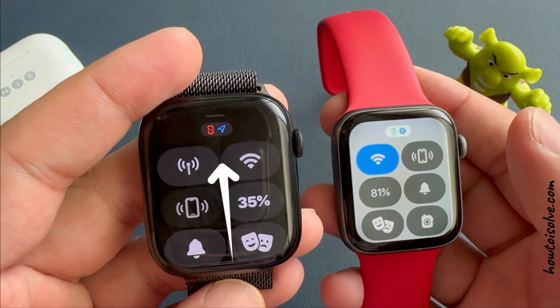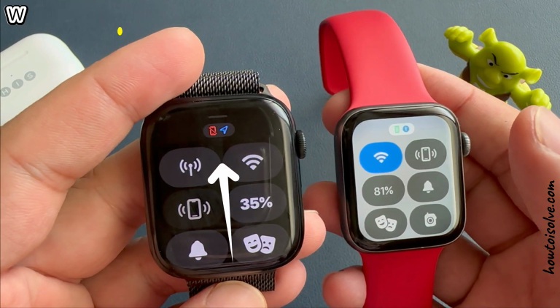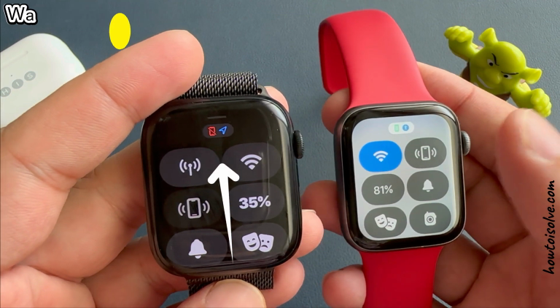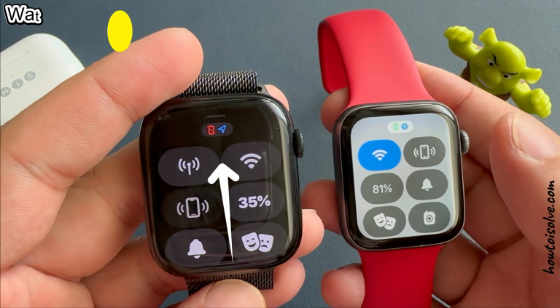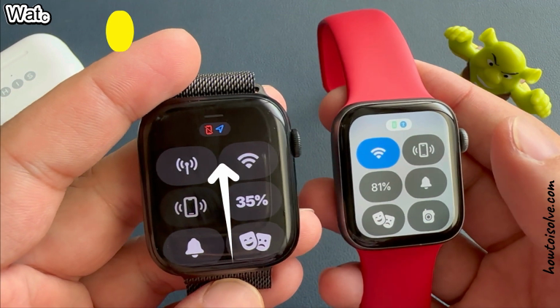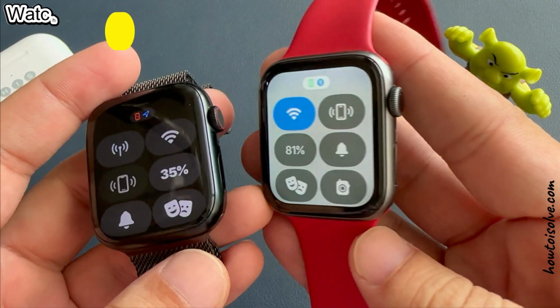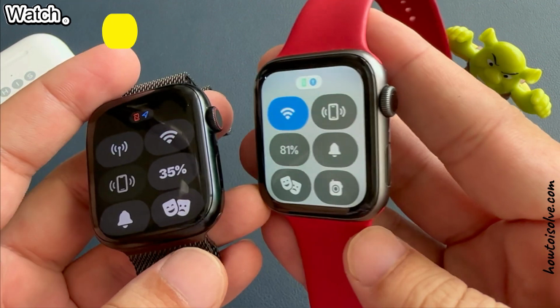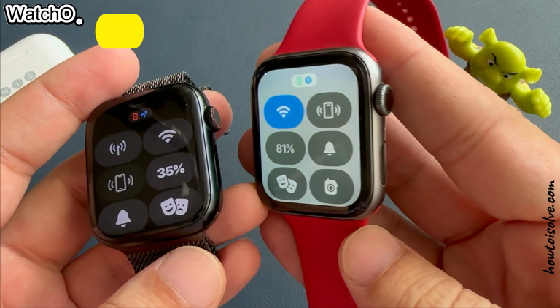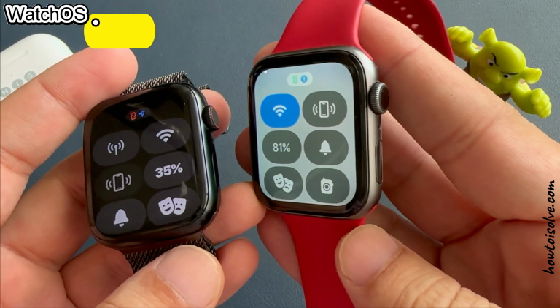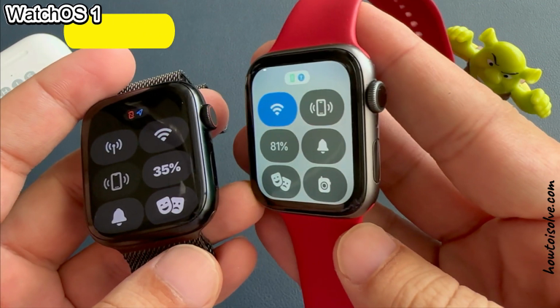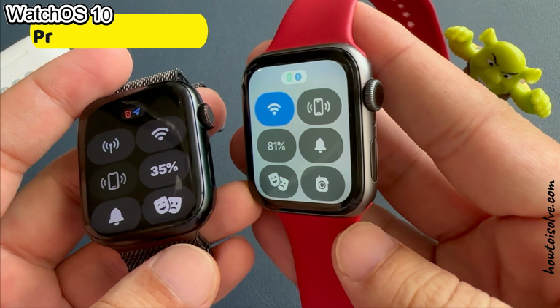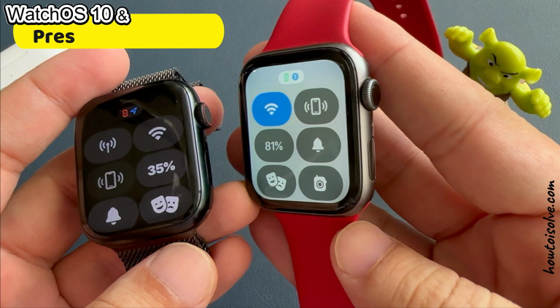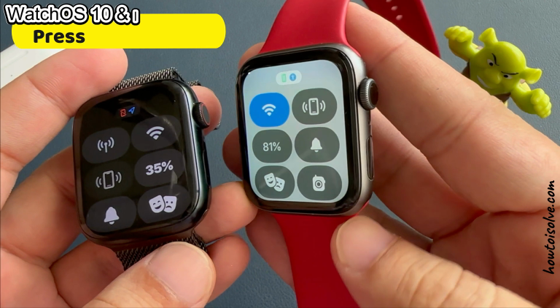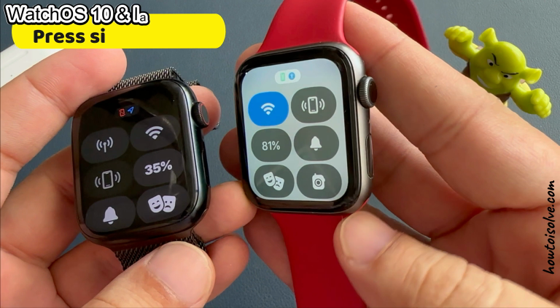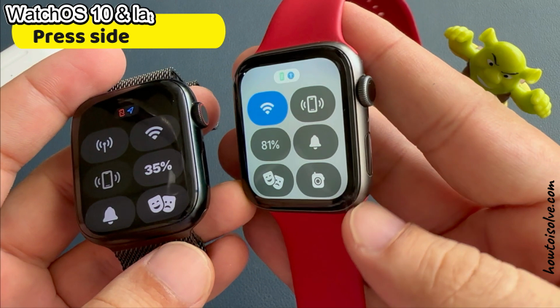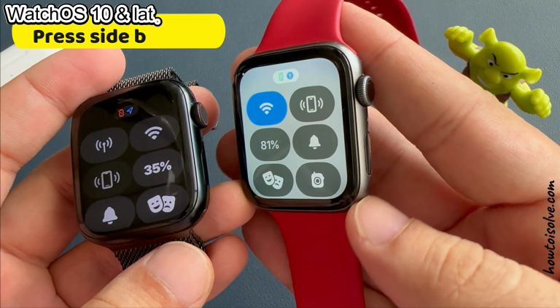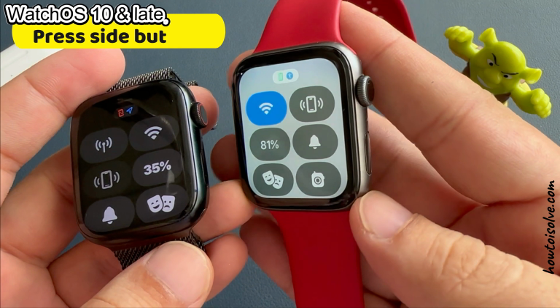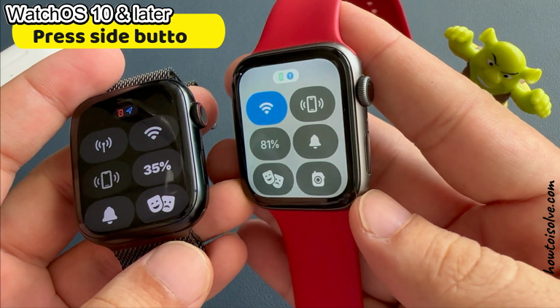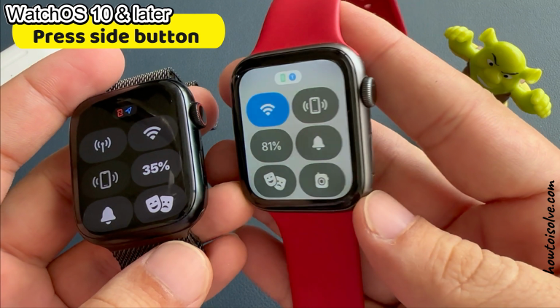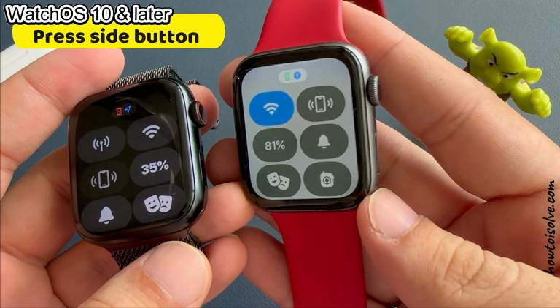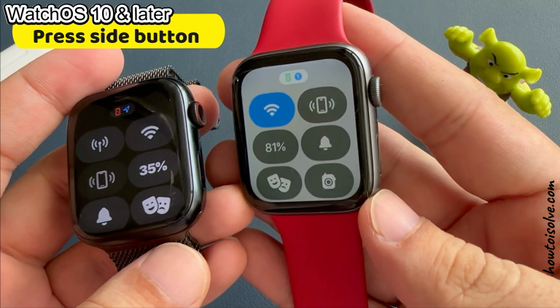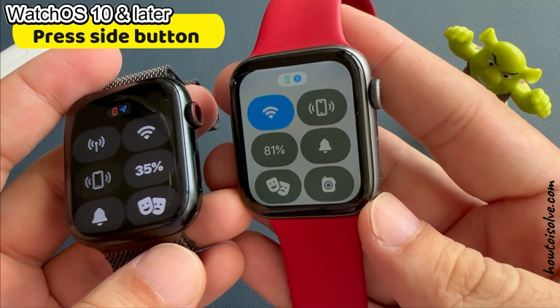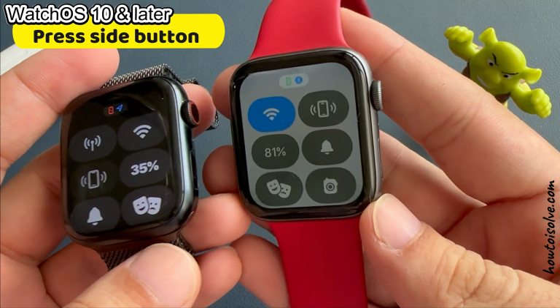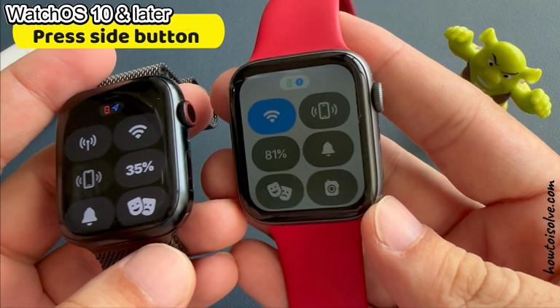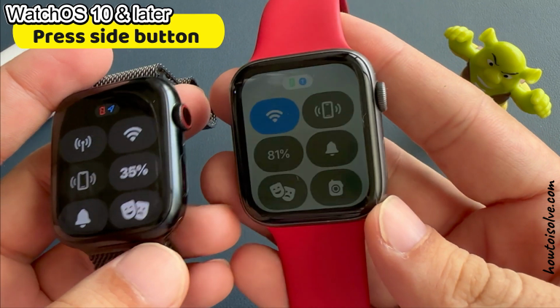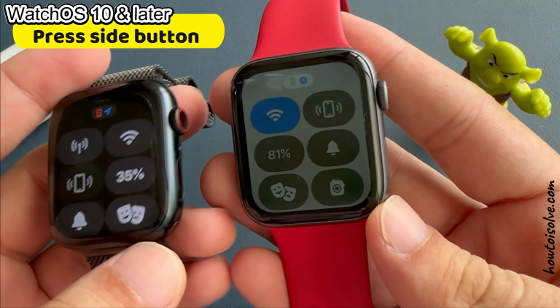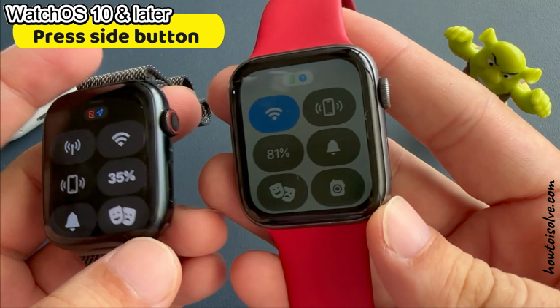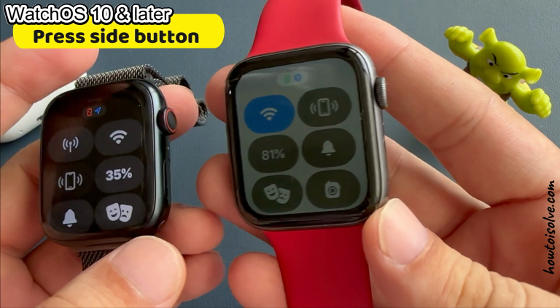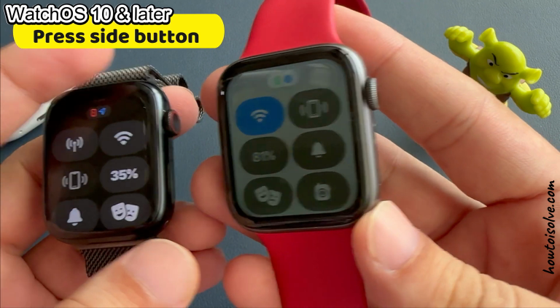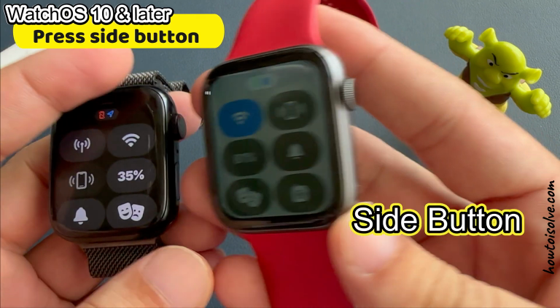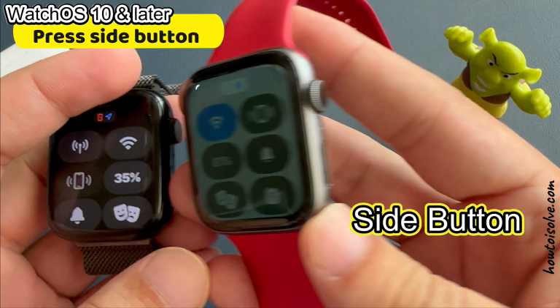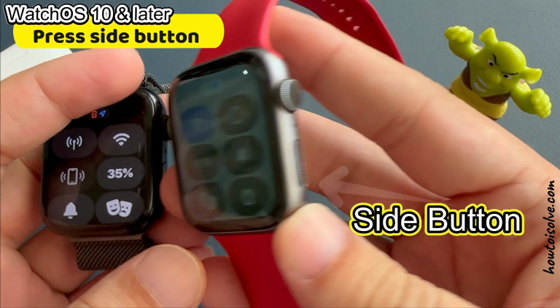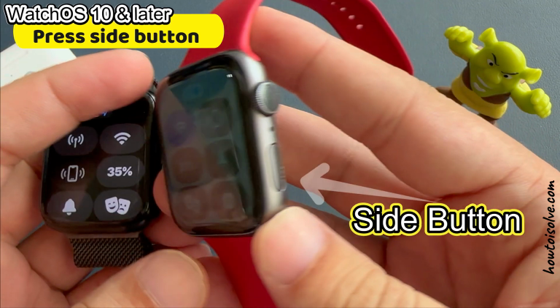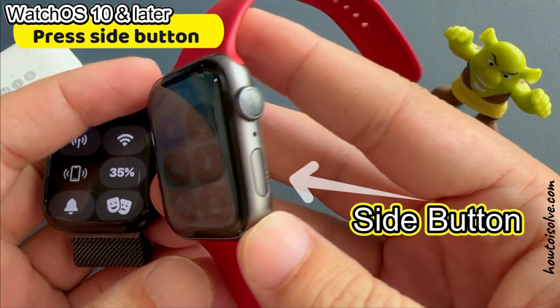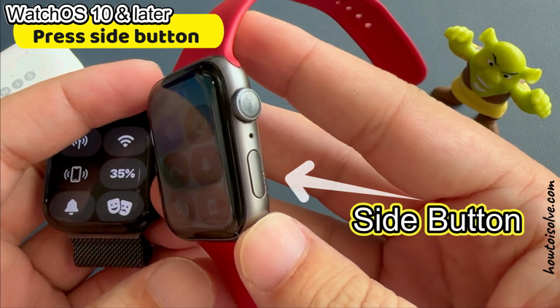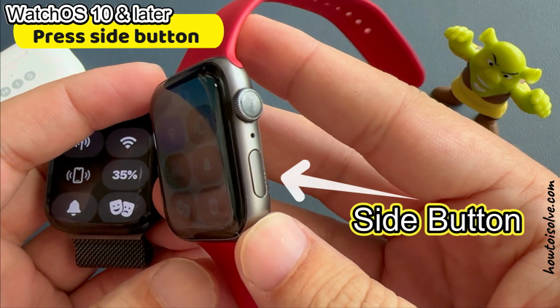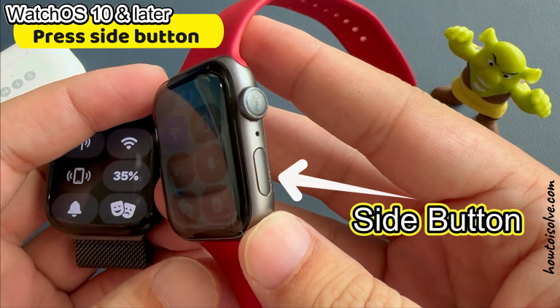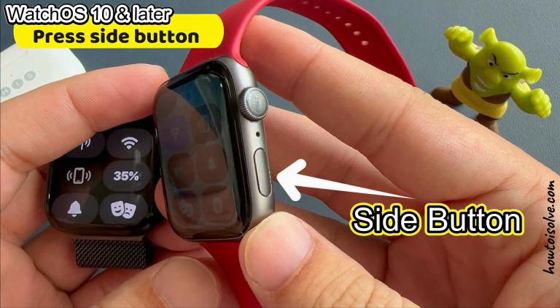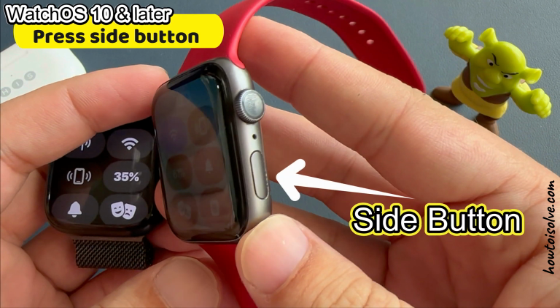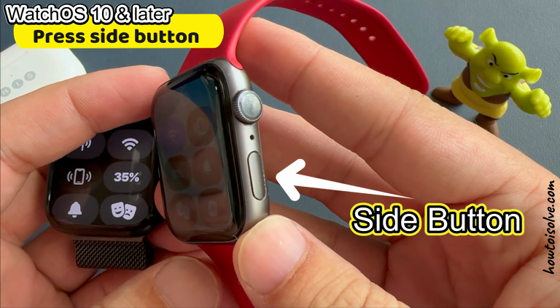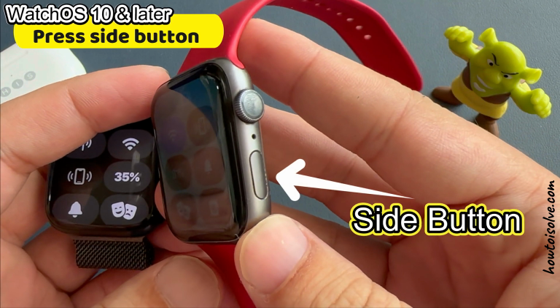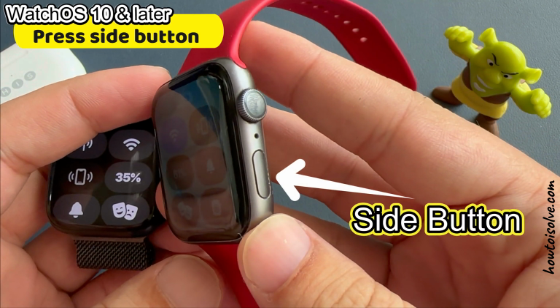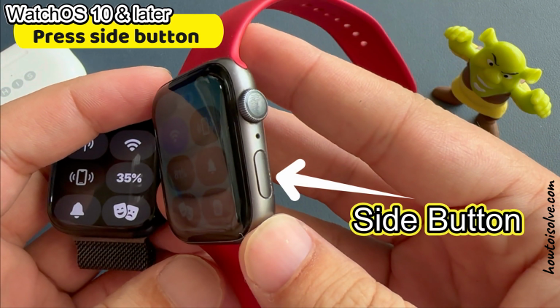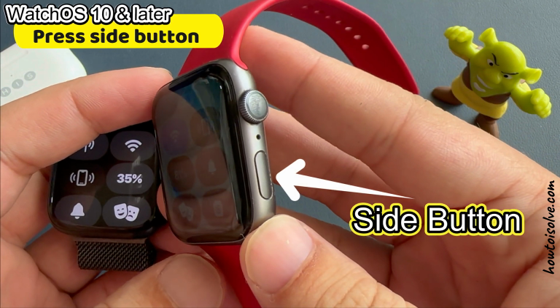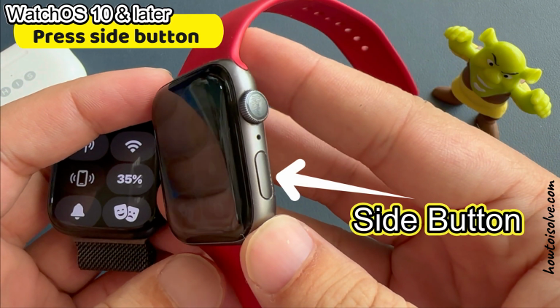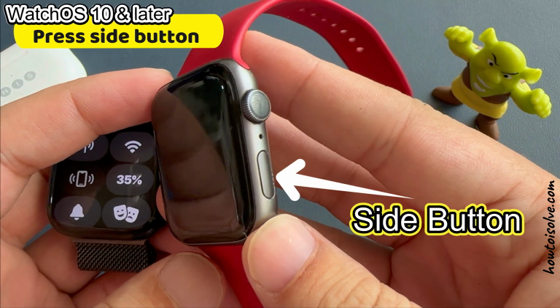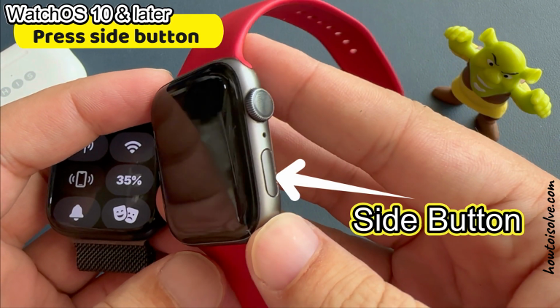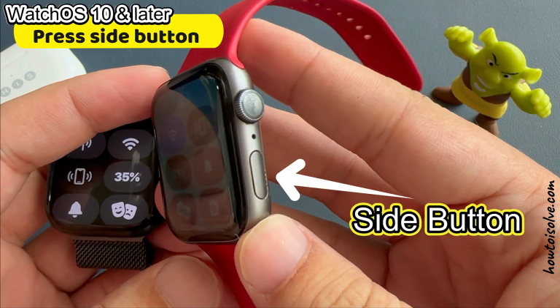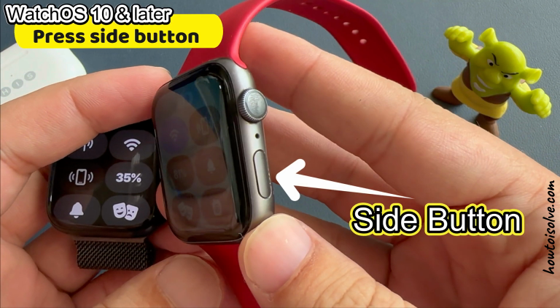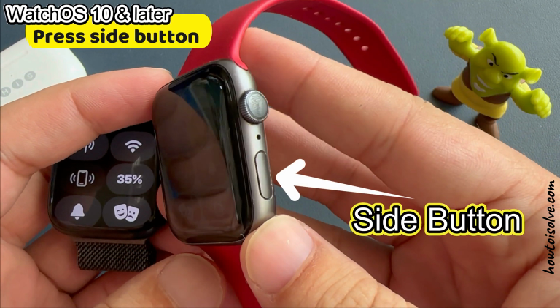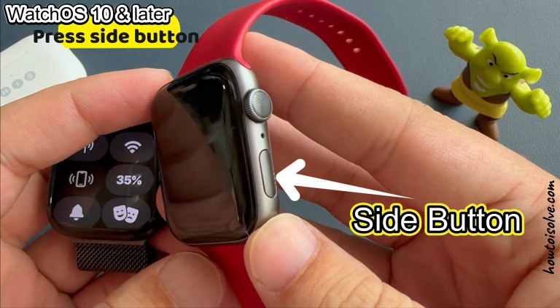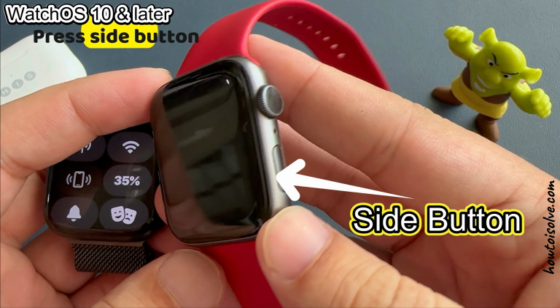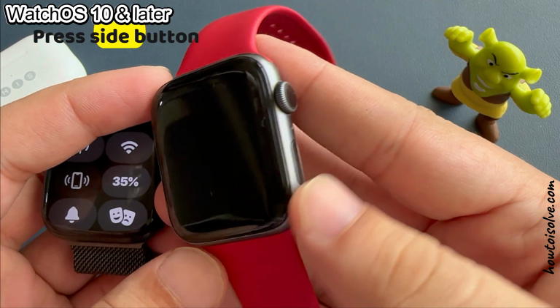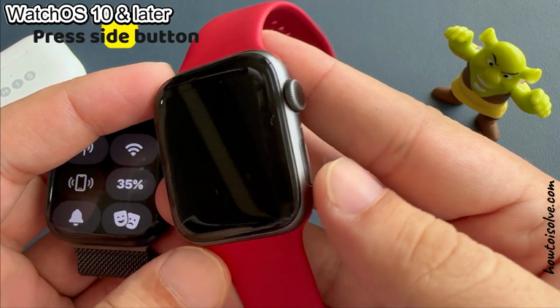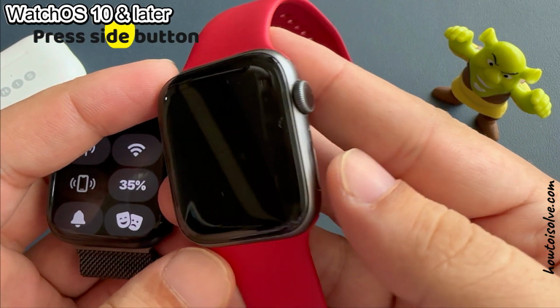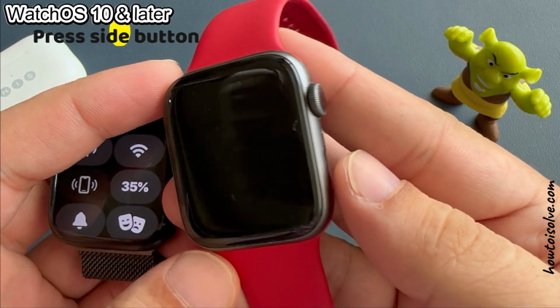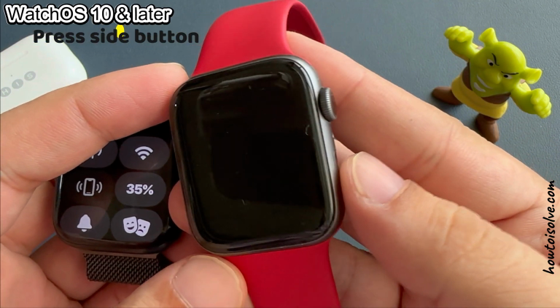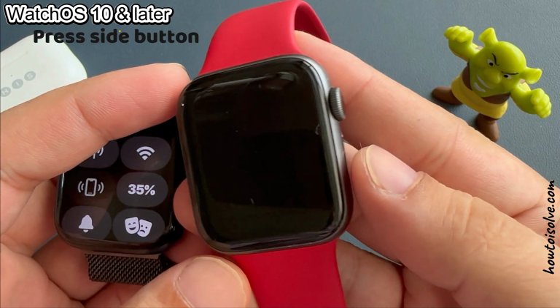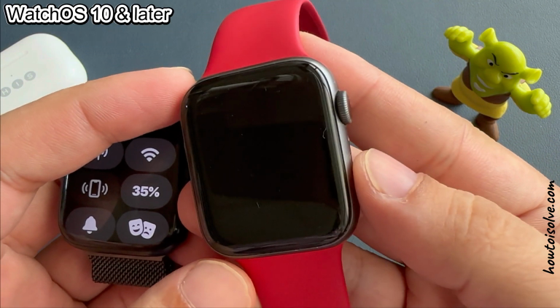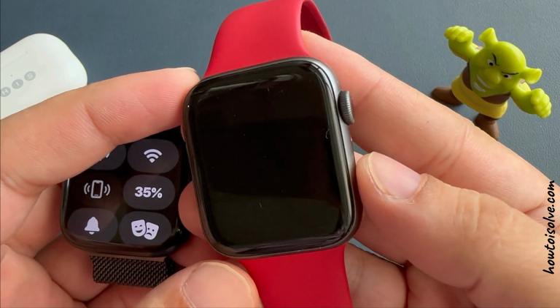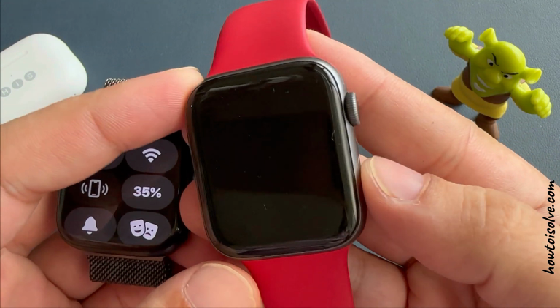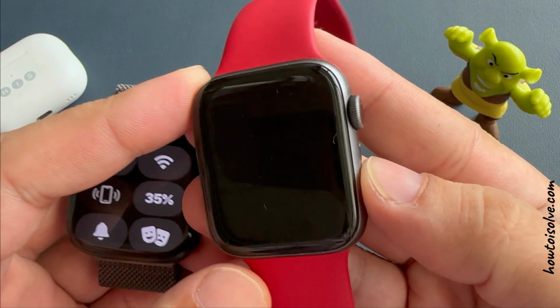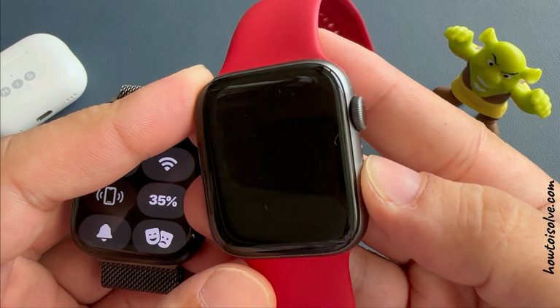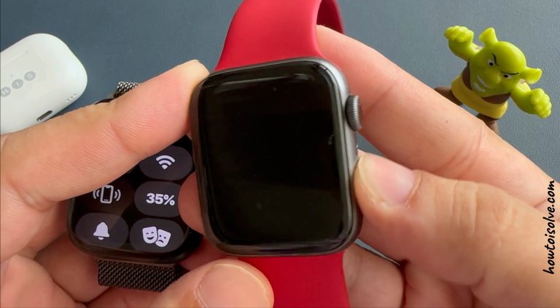For watchOS 10 and later, press the side button just below the digital crown button to open the control center.